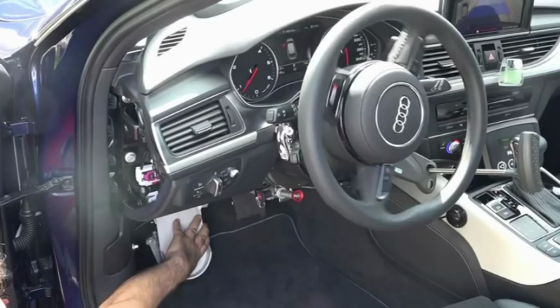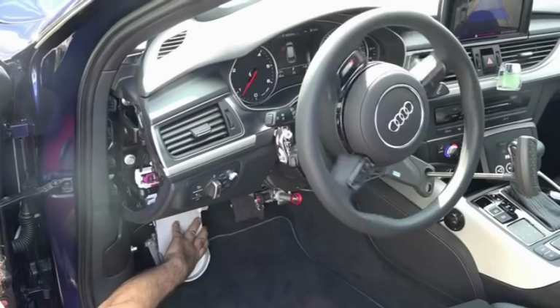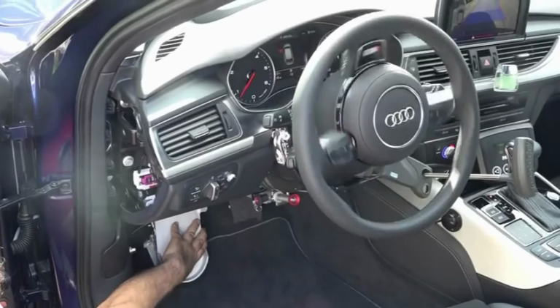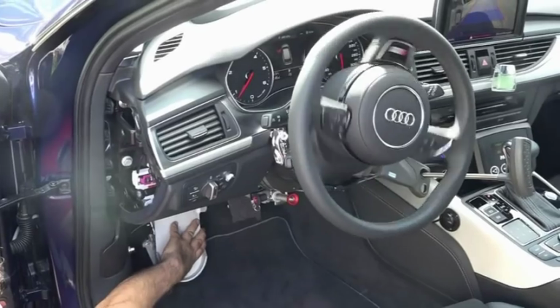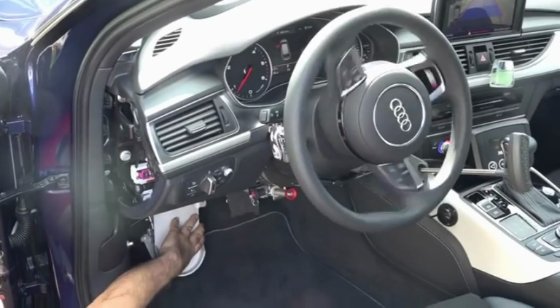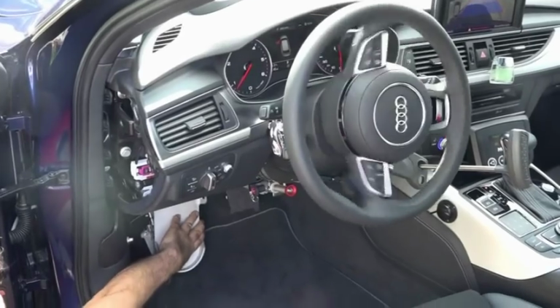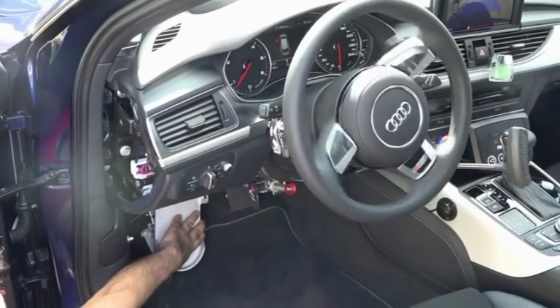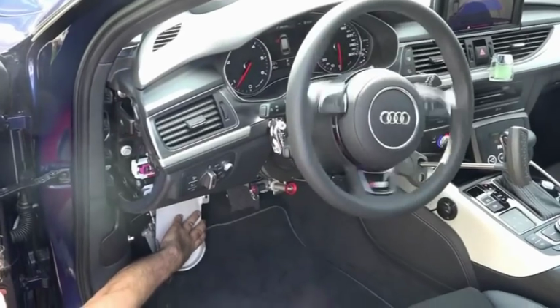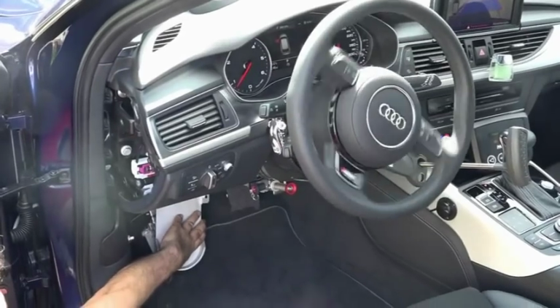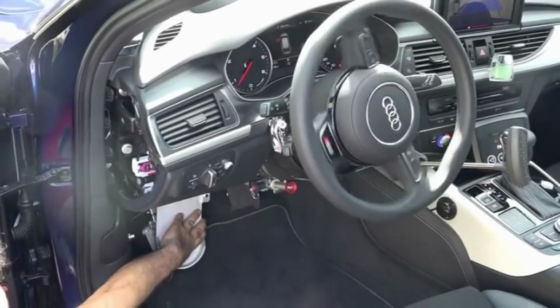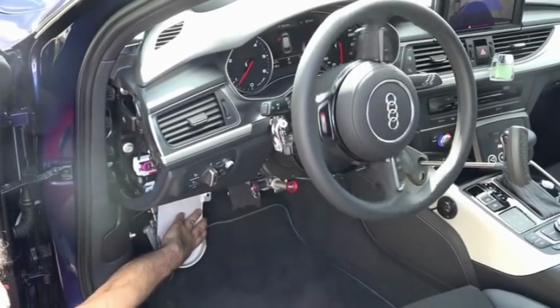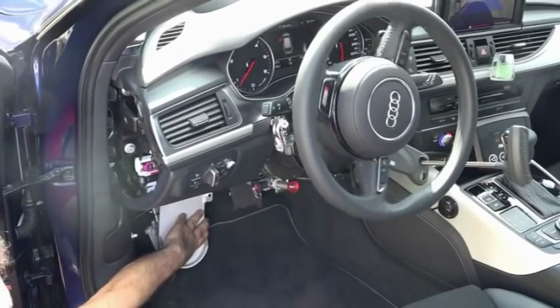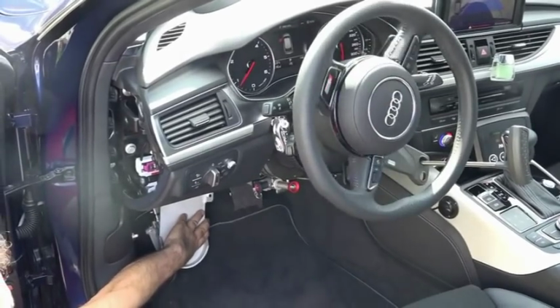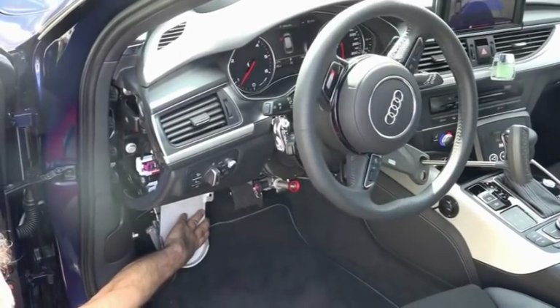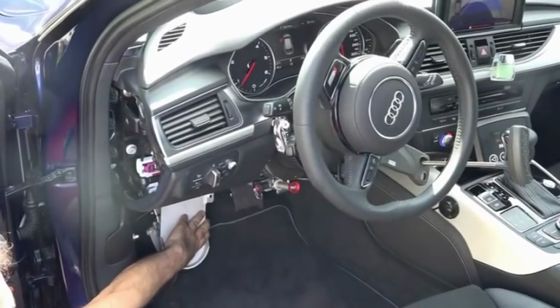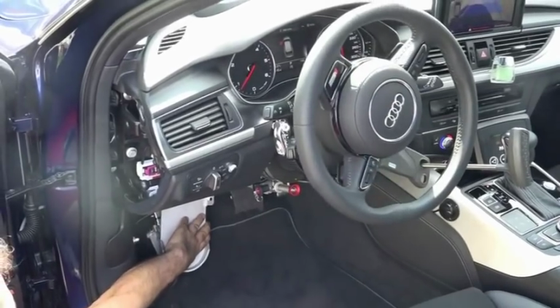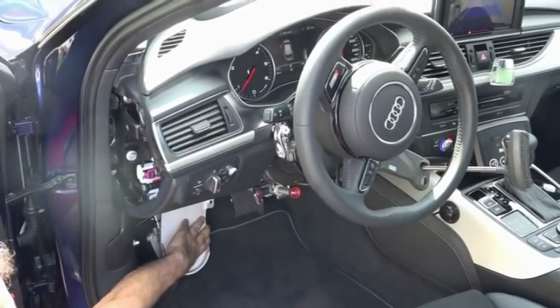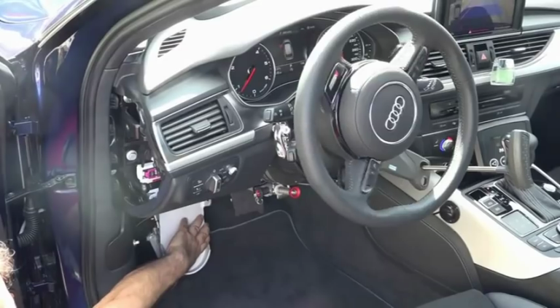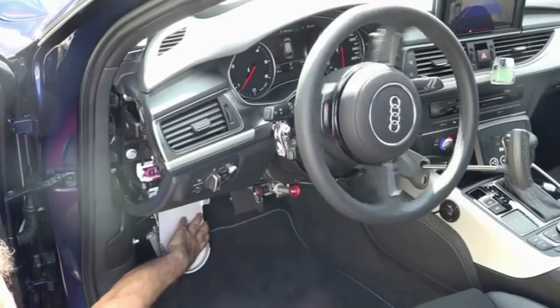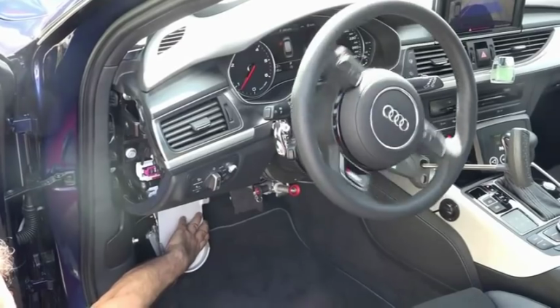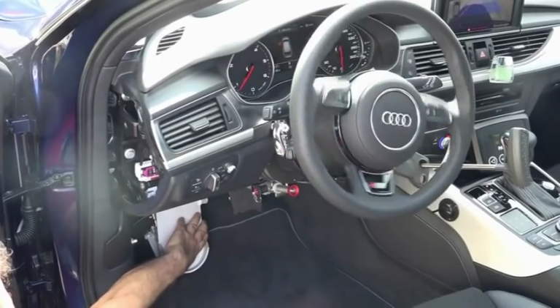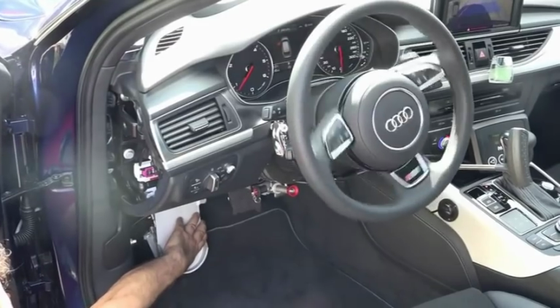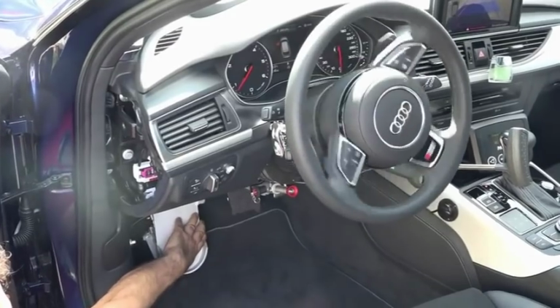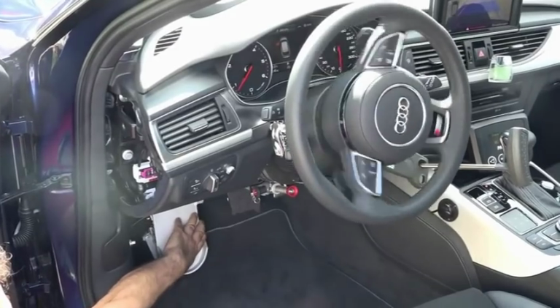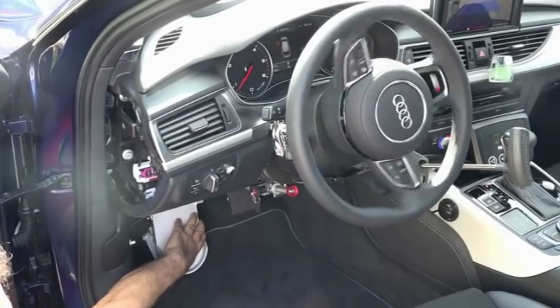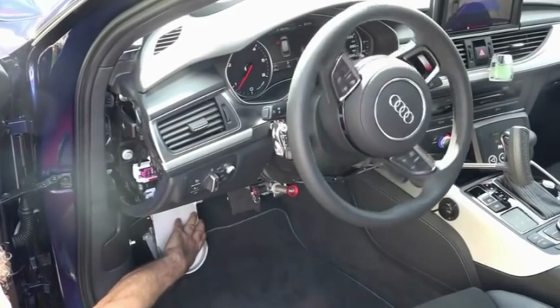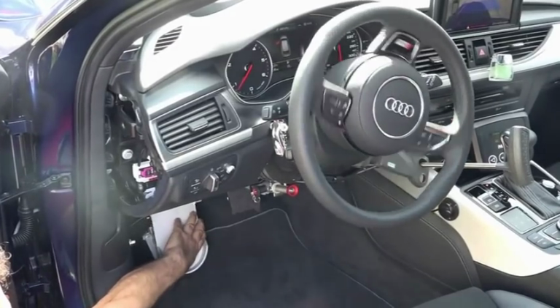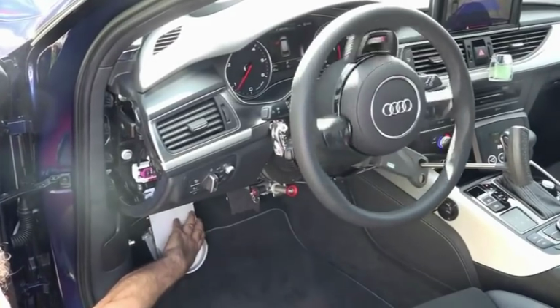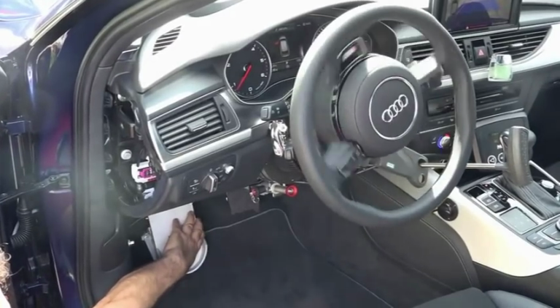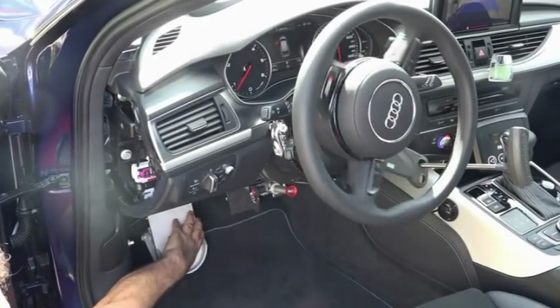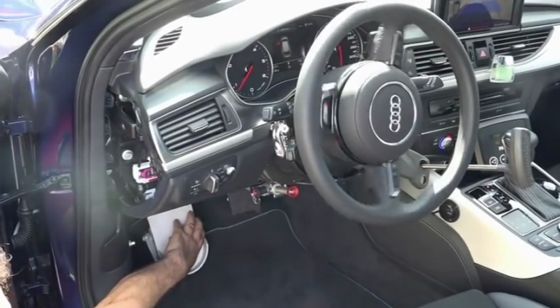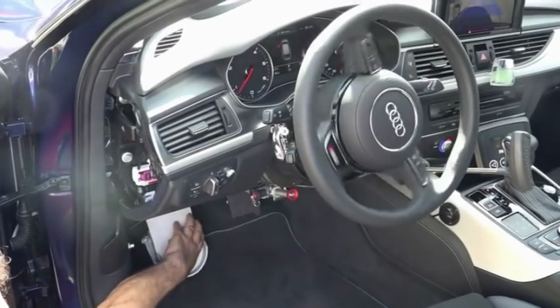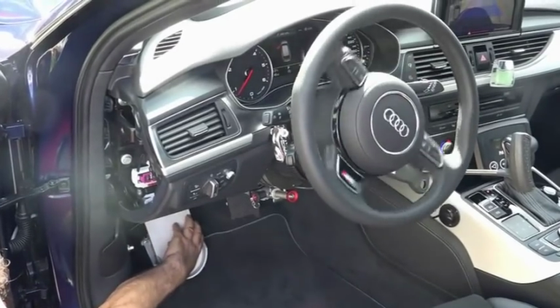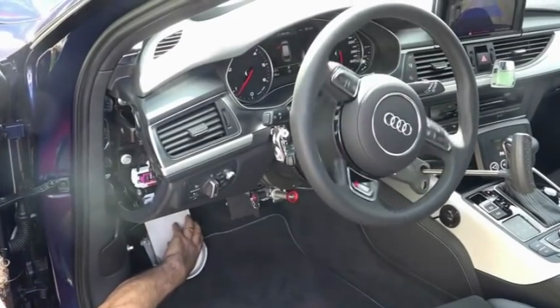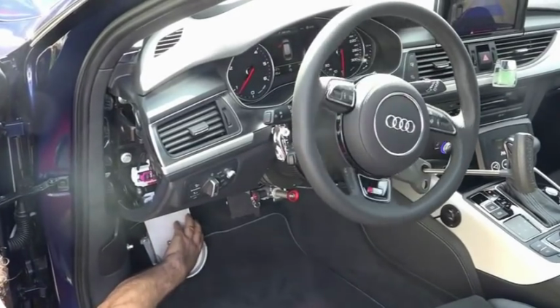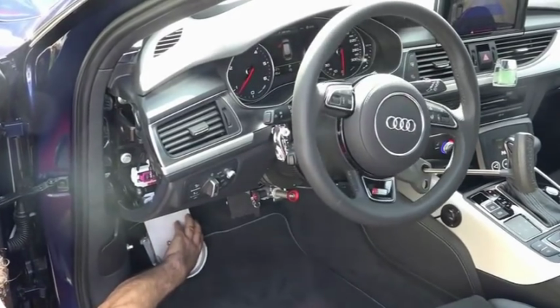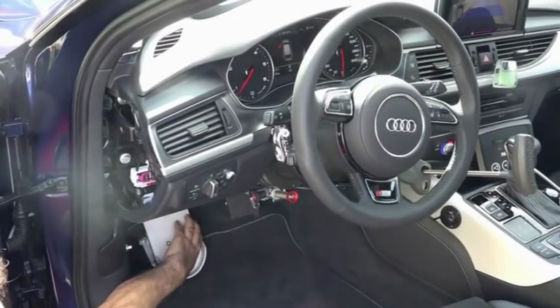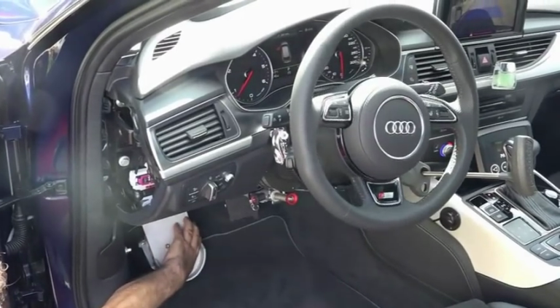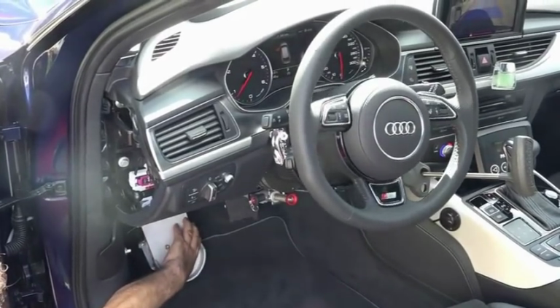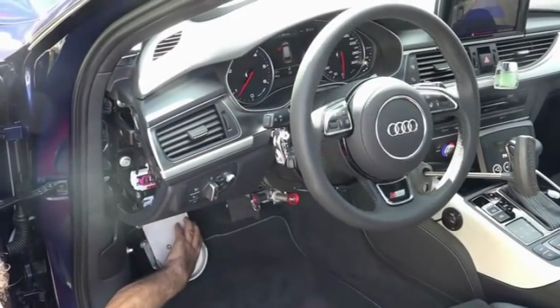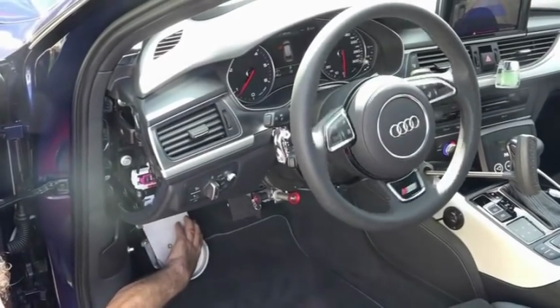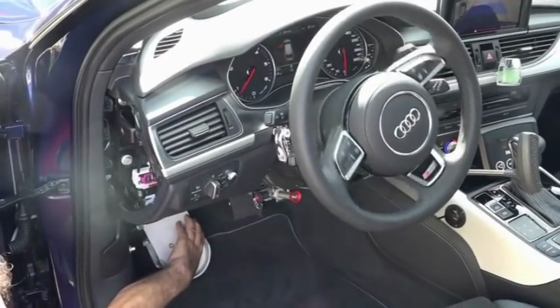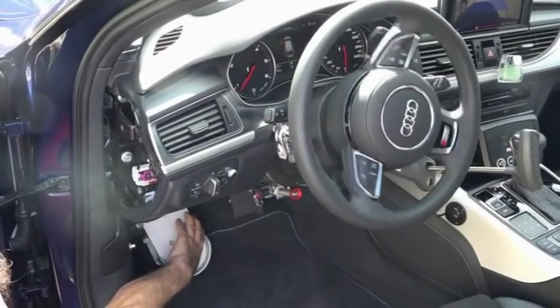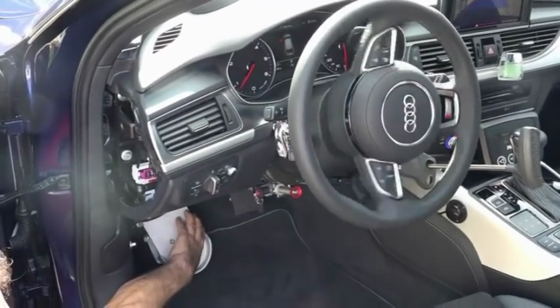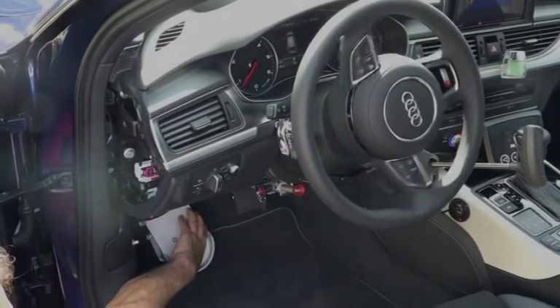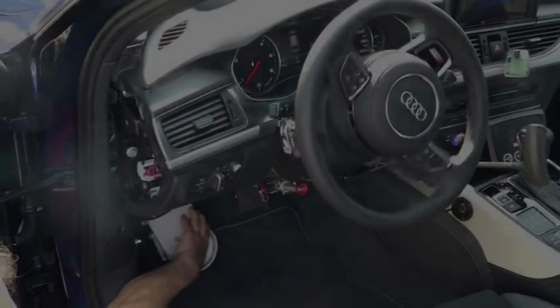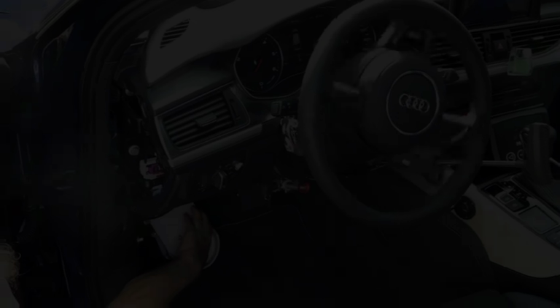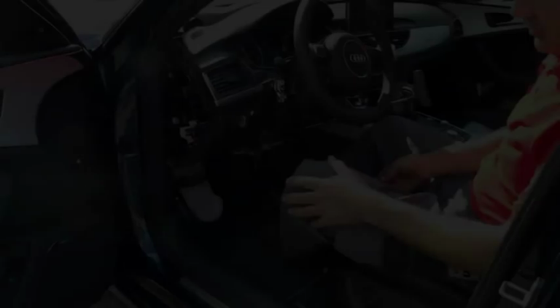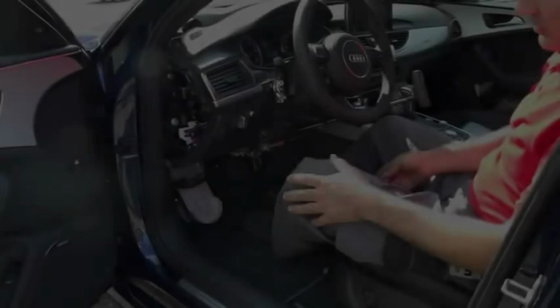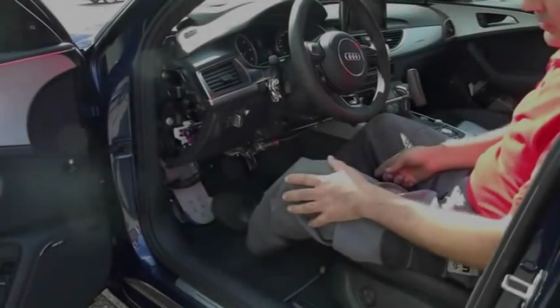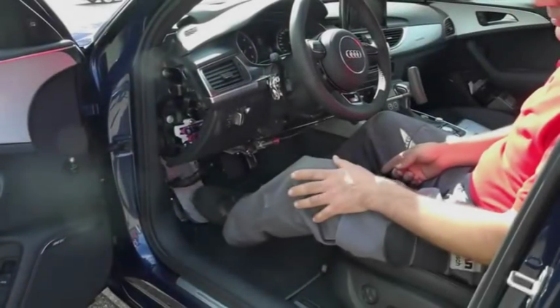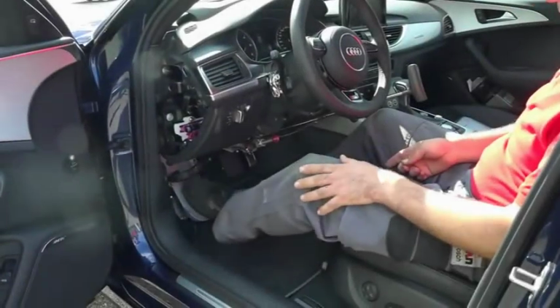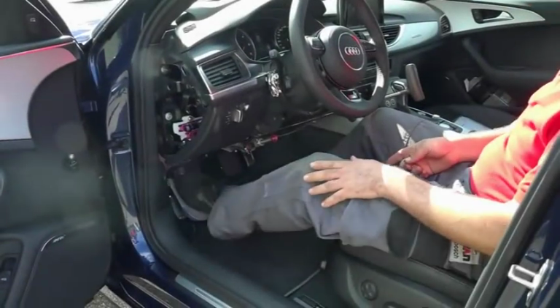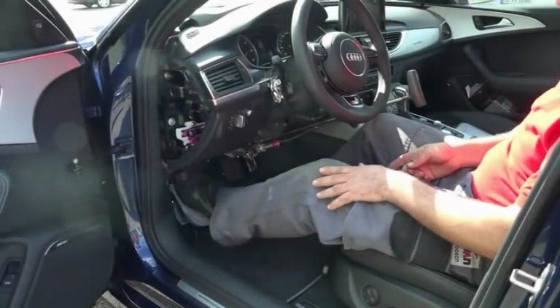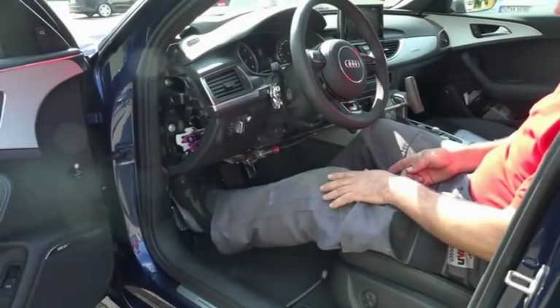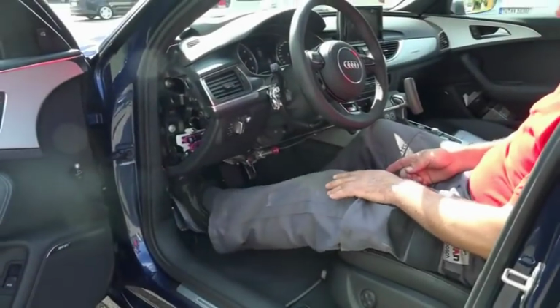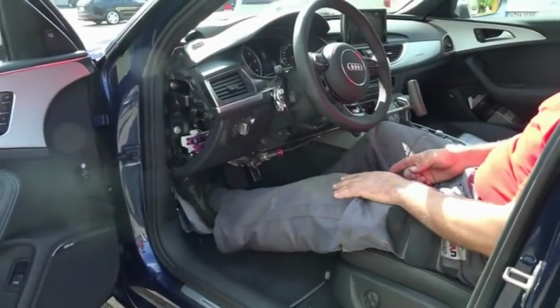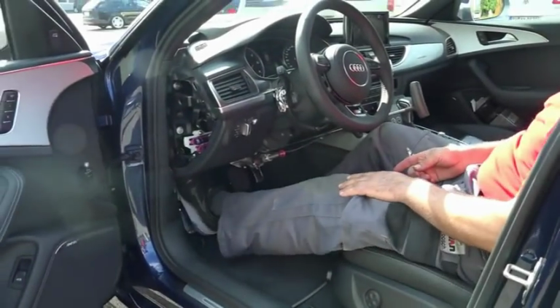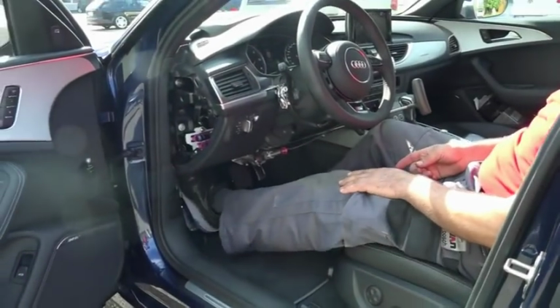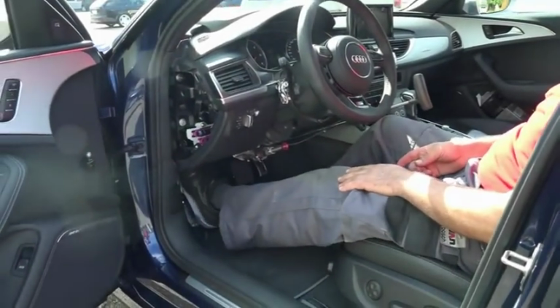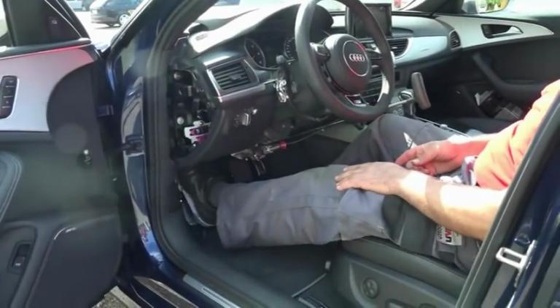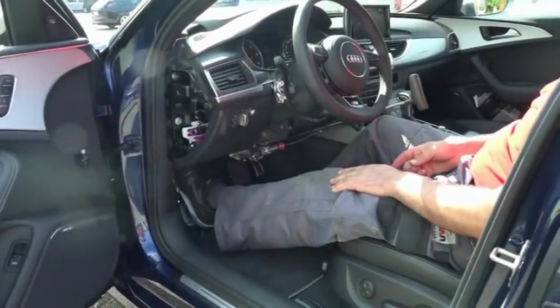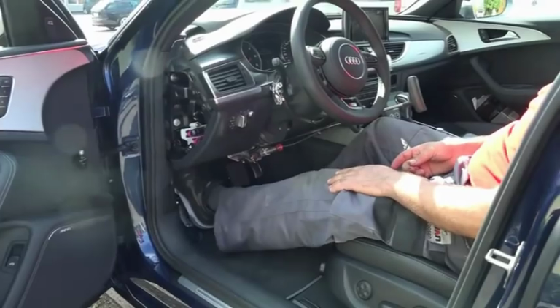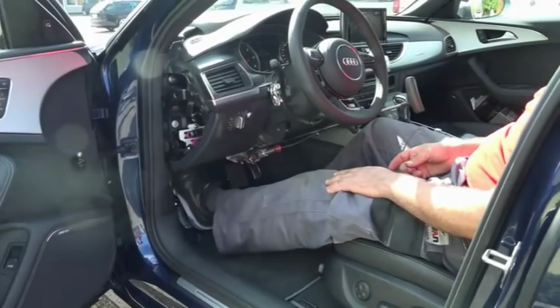By means of the Paravan foot control, it is possible to safely and comfortably drive the car using only the feet.